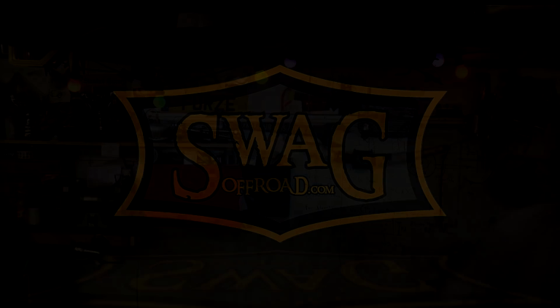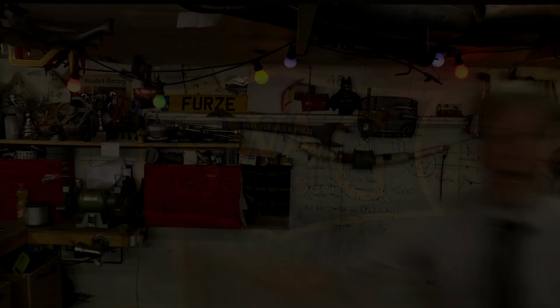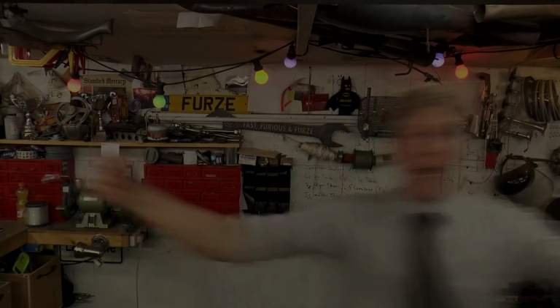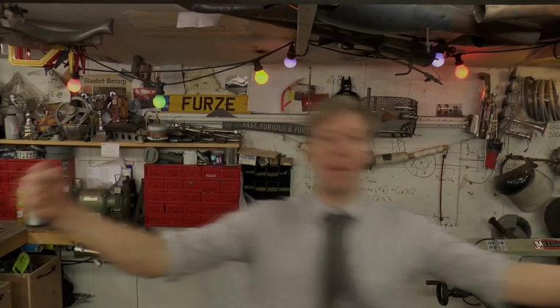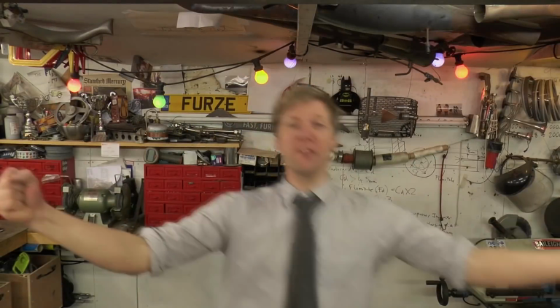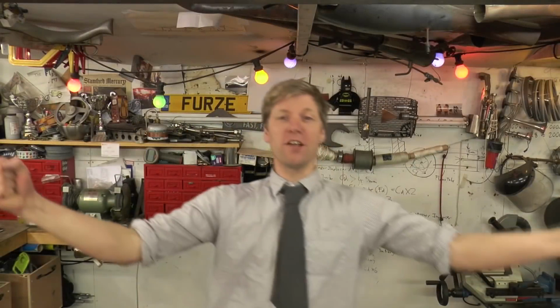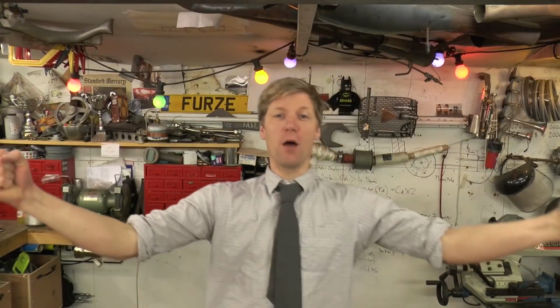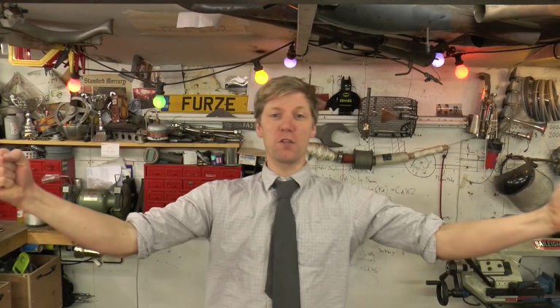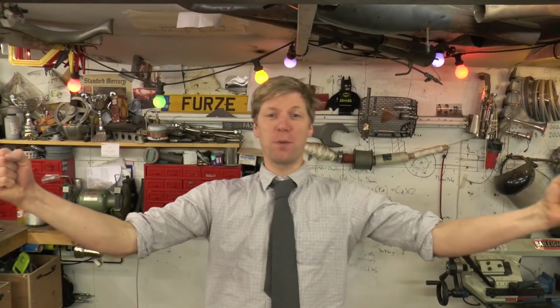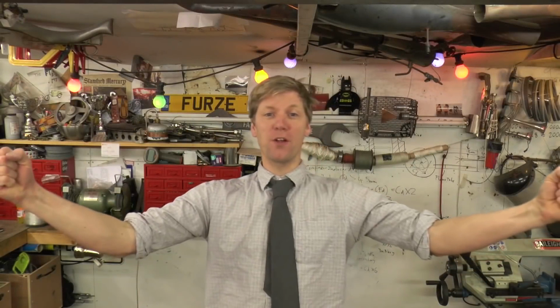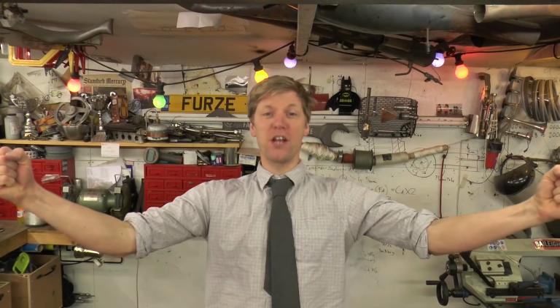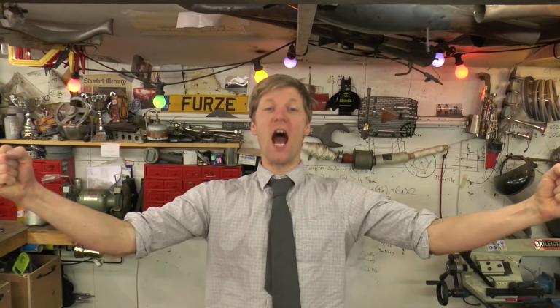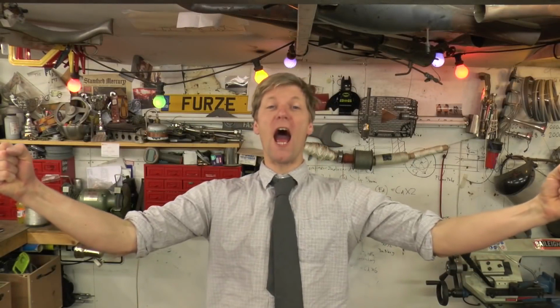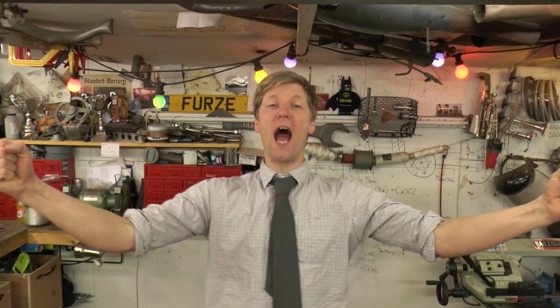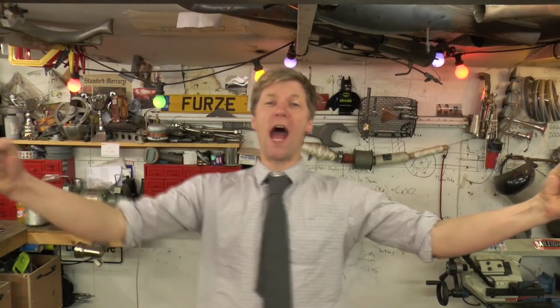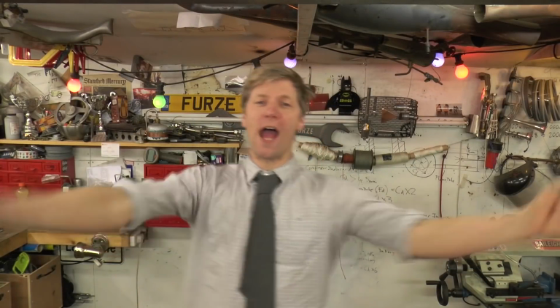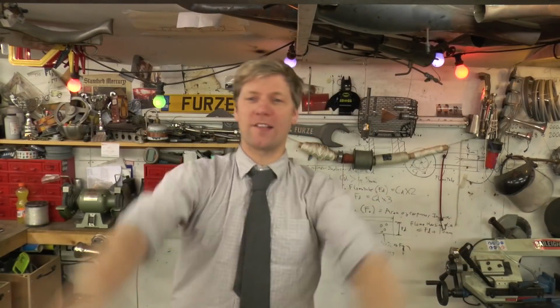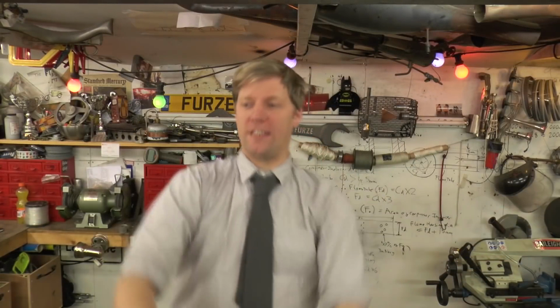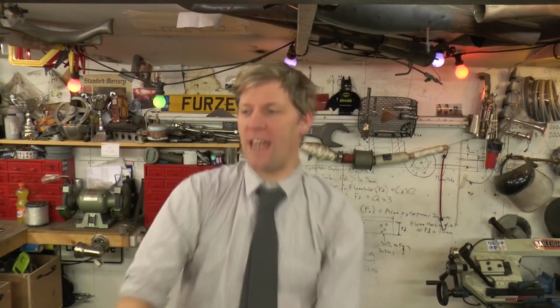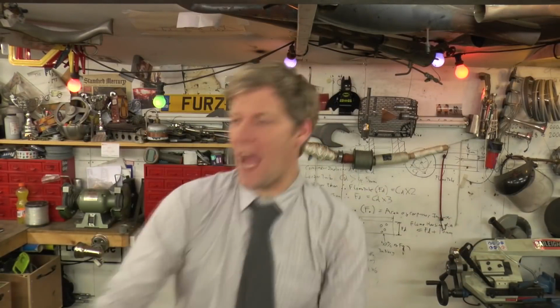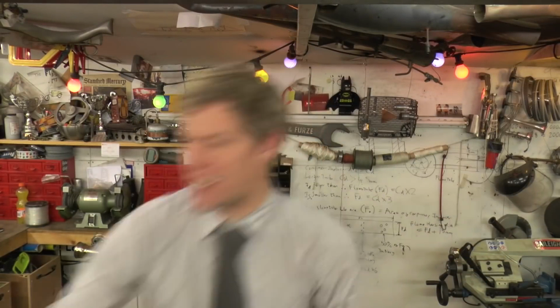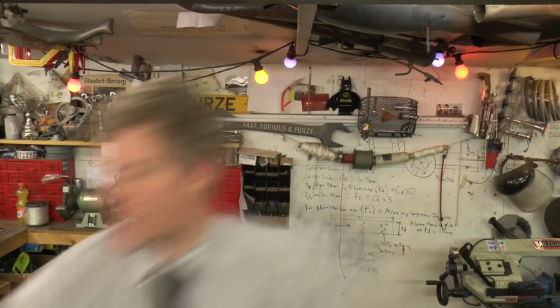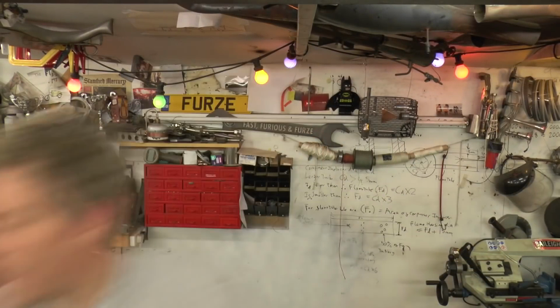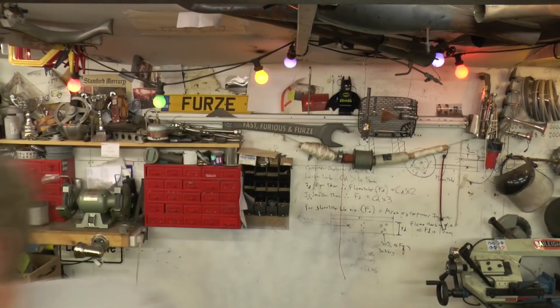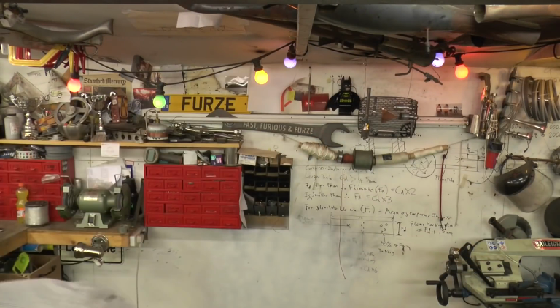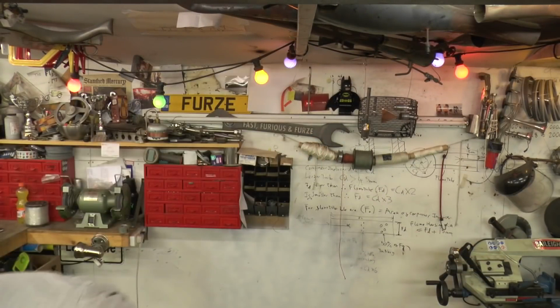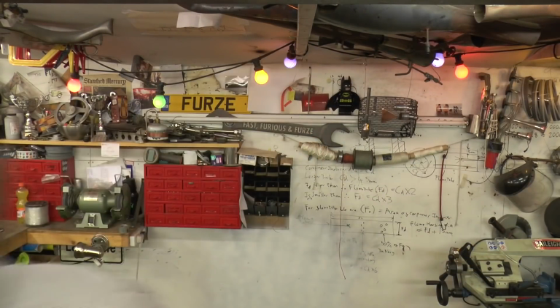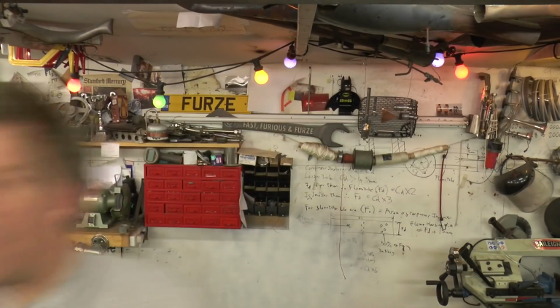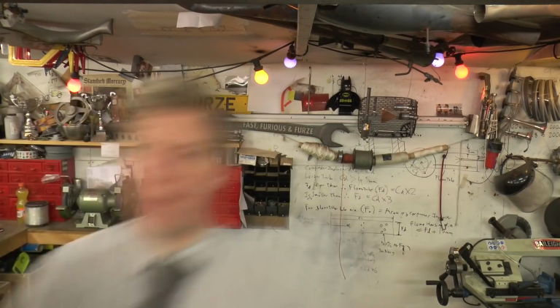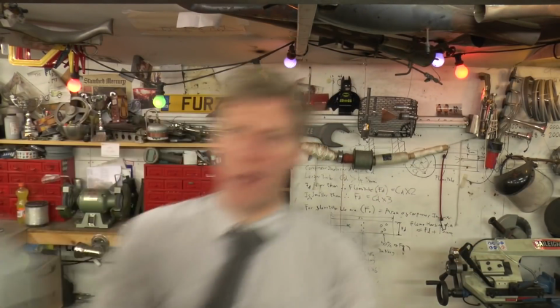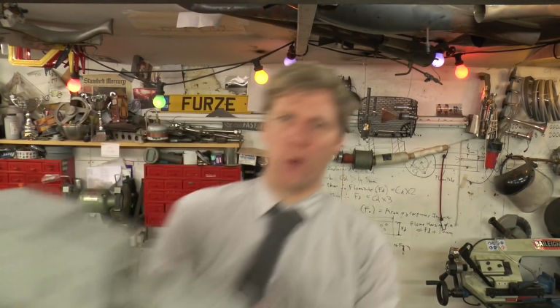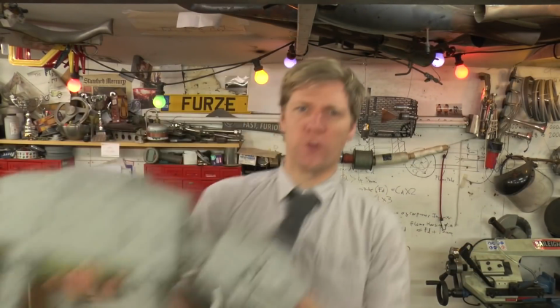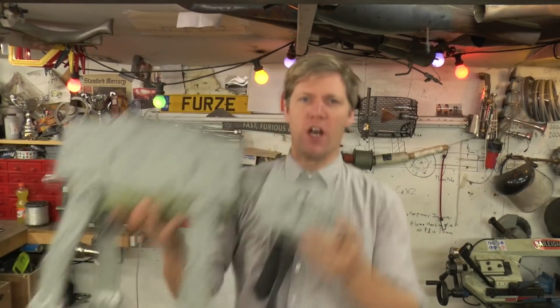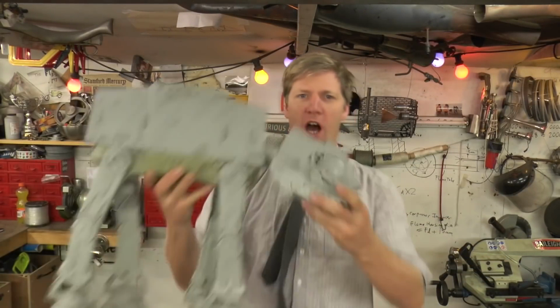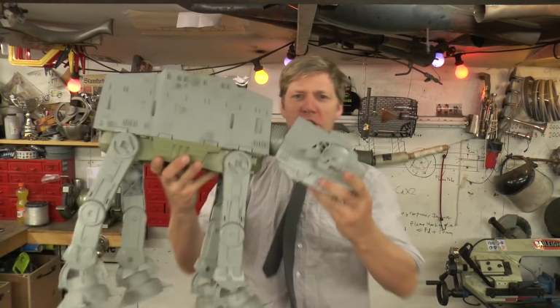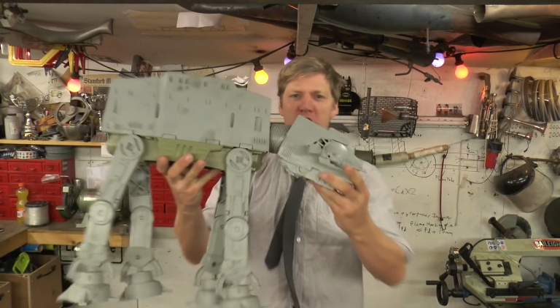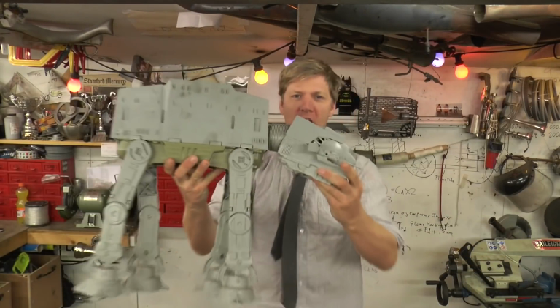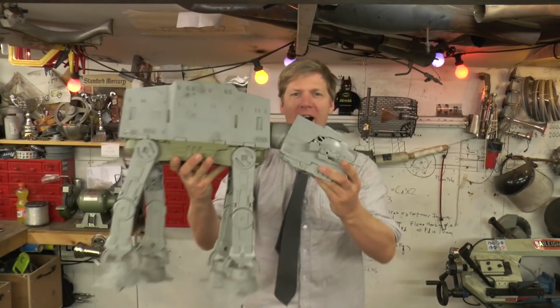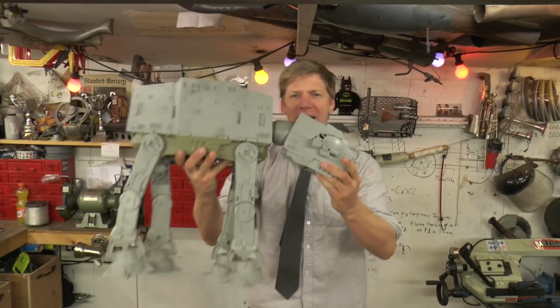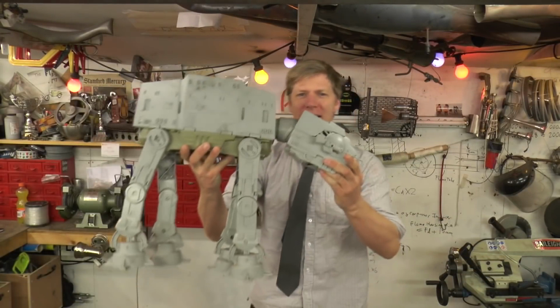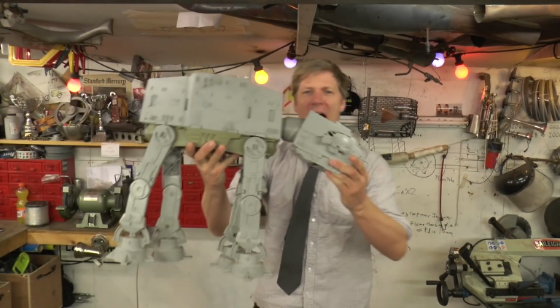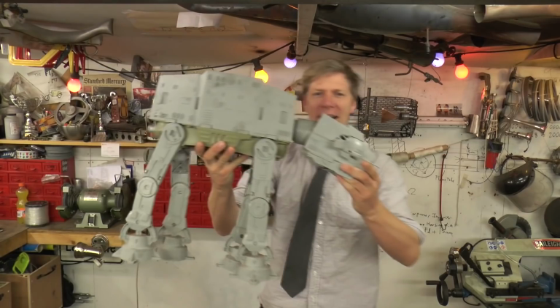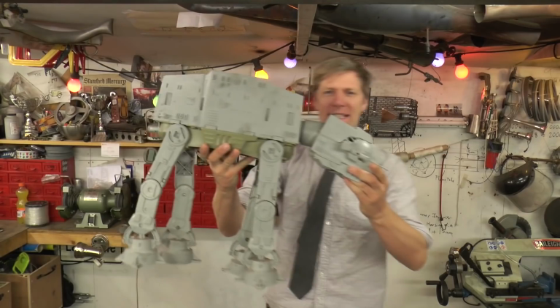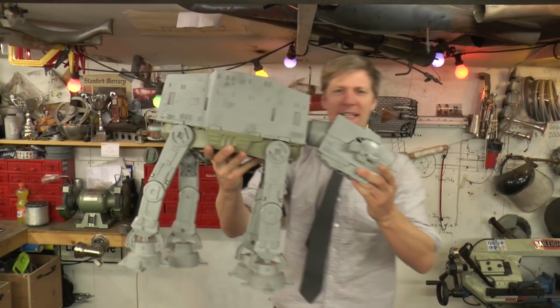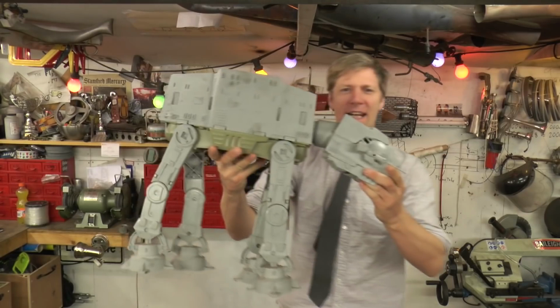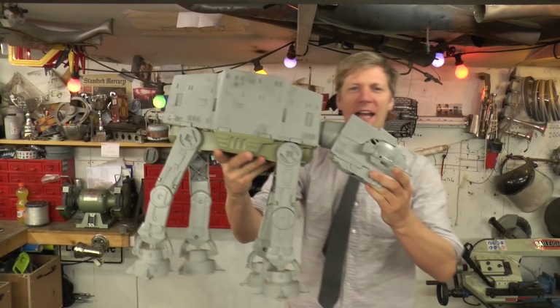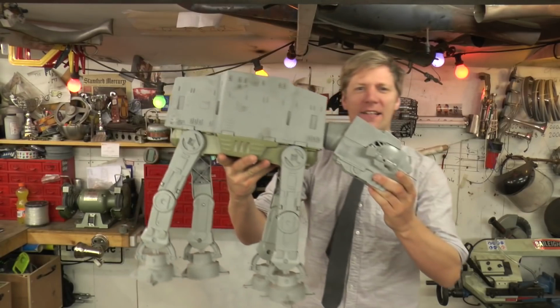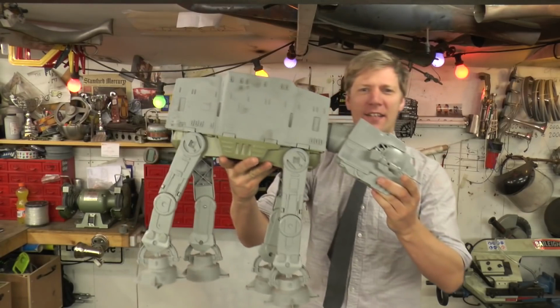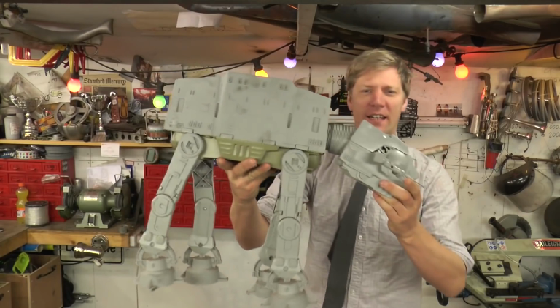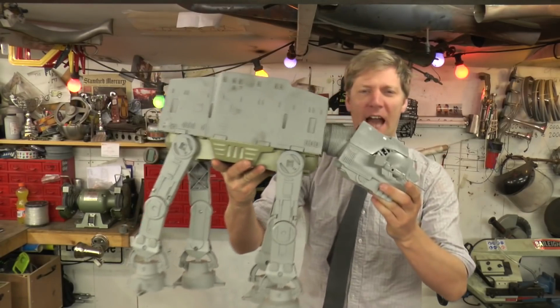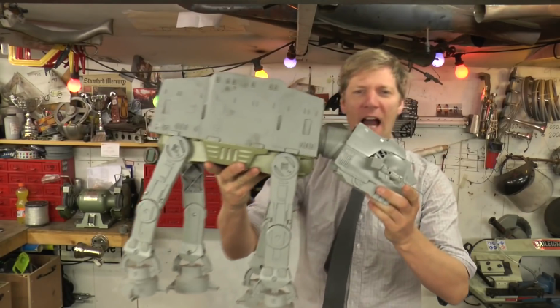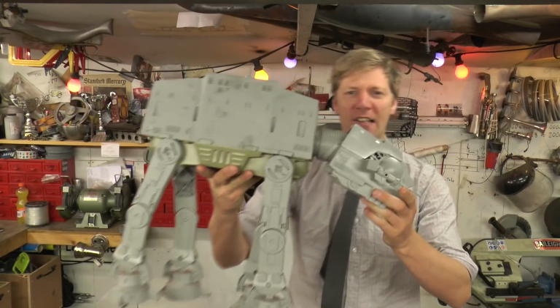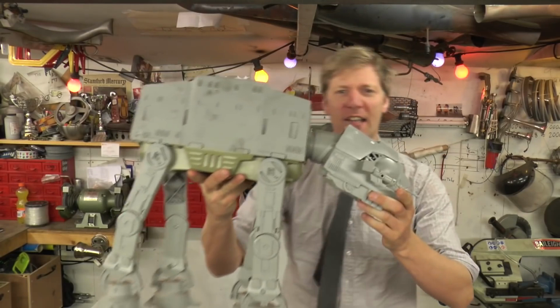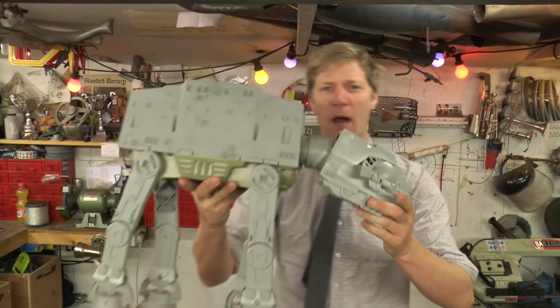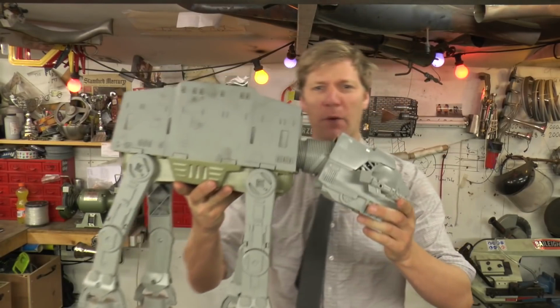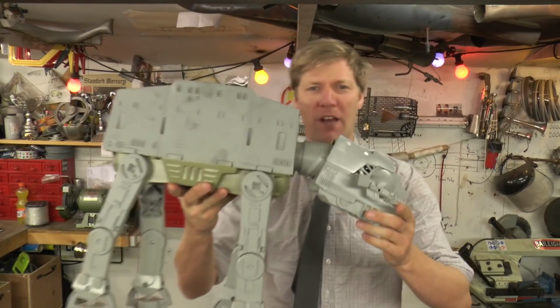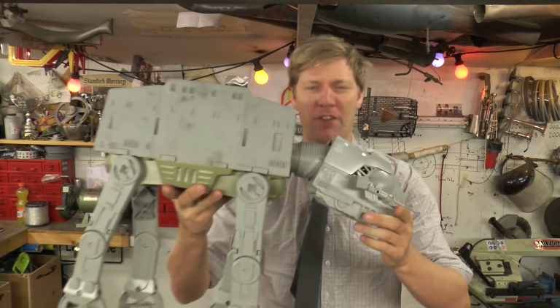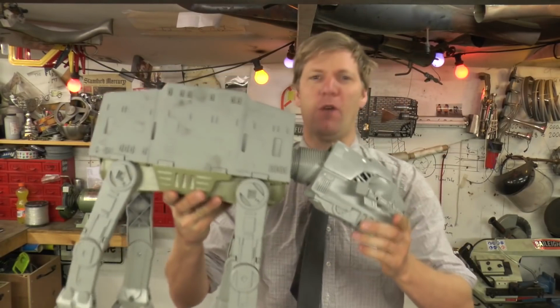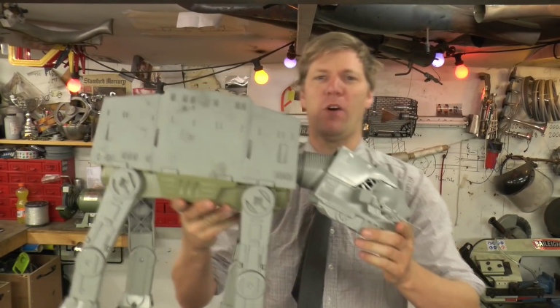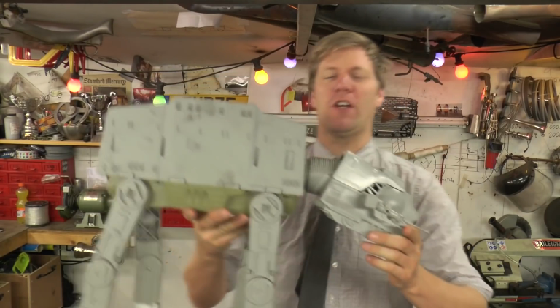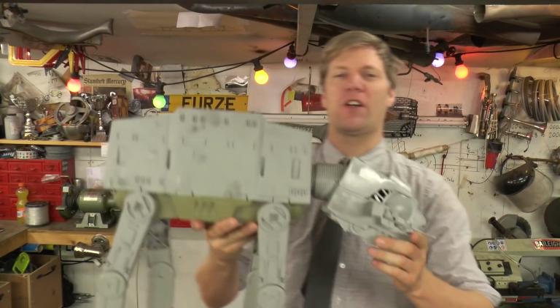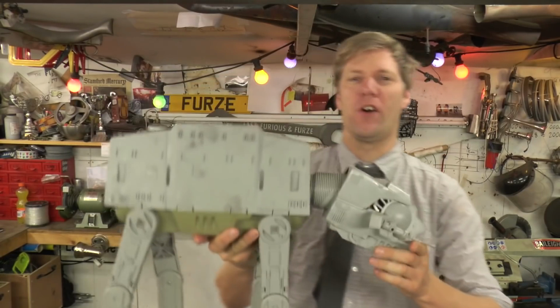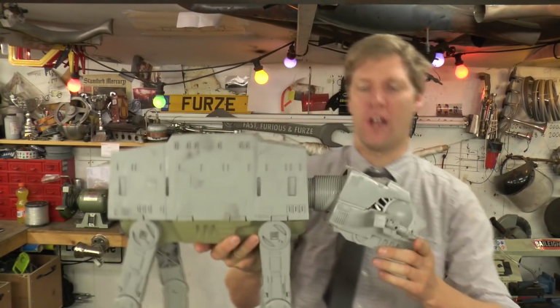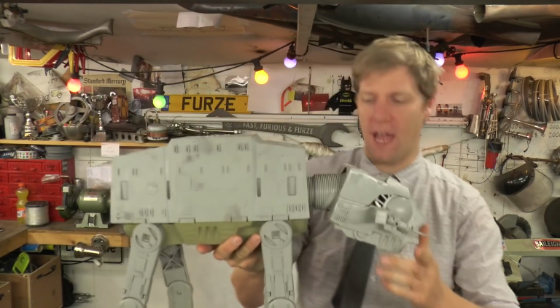eBay Star Wars Project! Yes, we're going to build a giant AT-AT — AT-AT, whatever you want to call it.